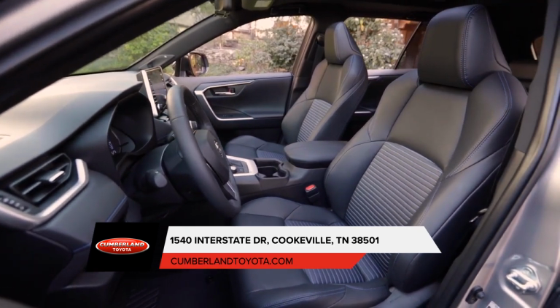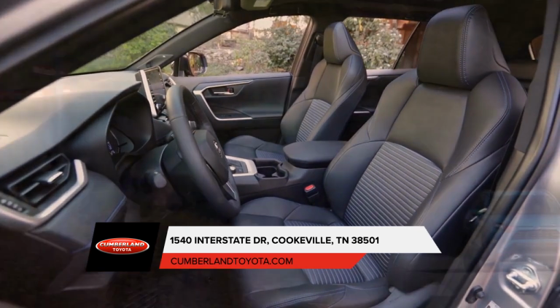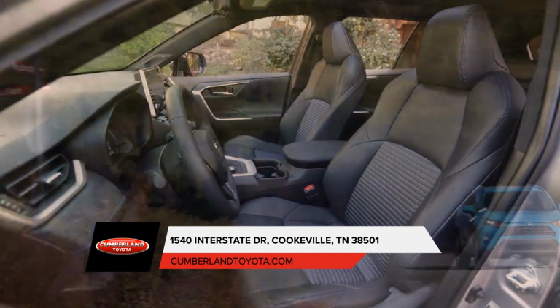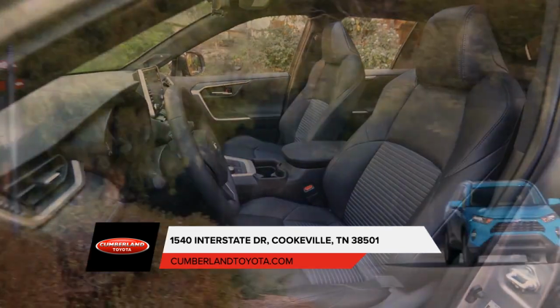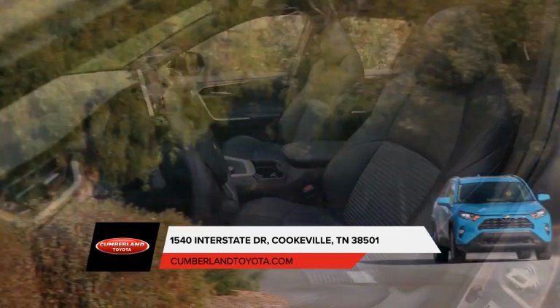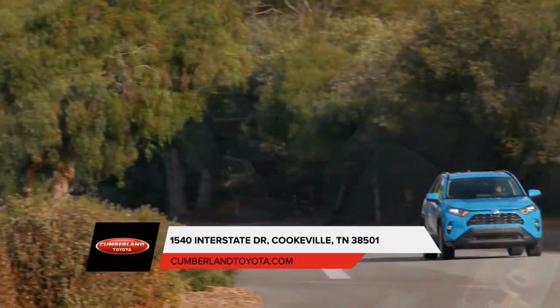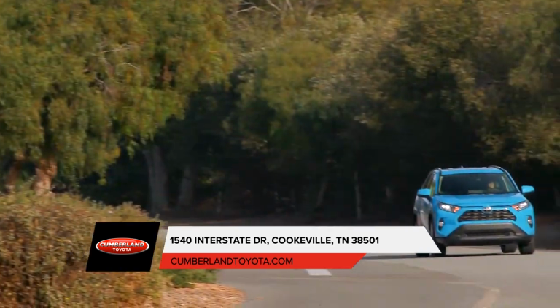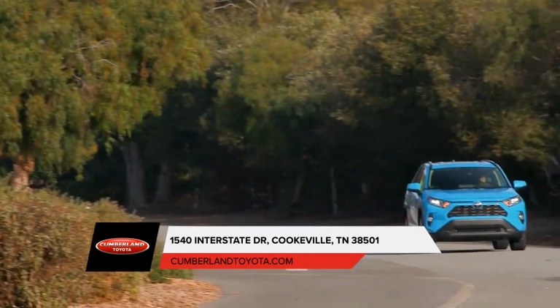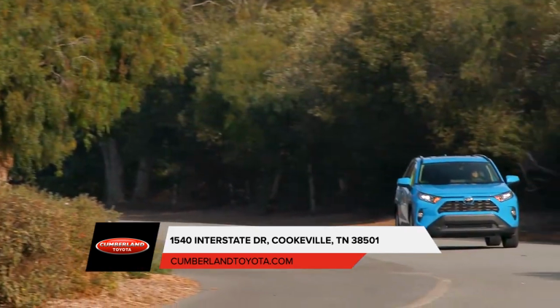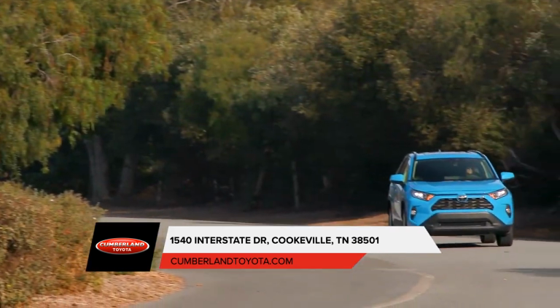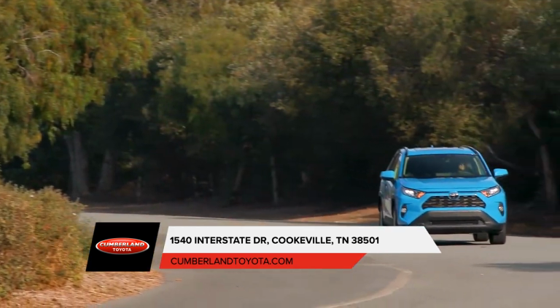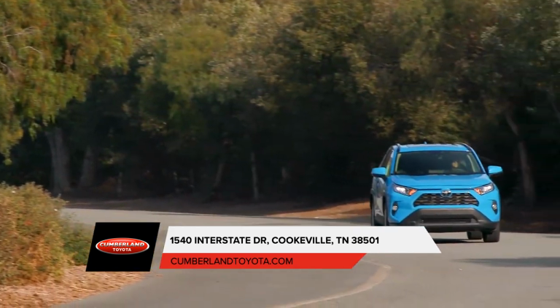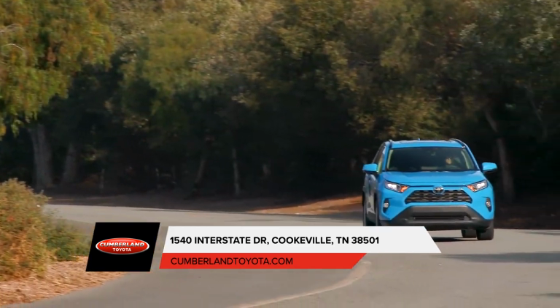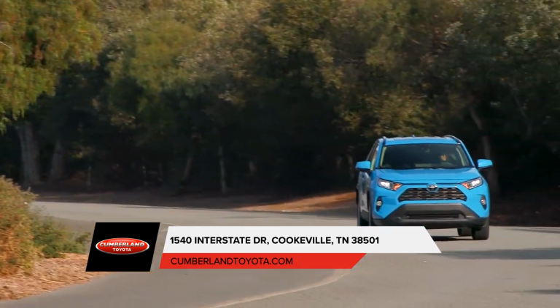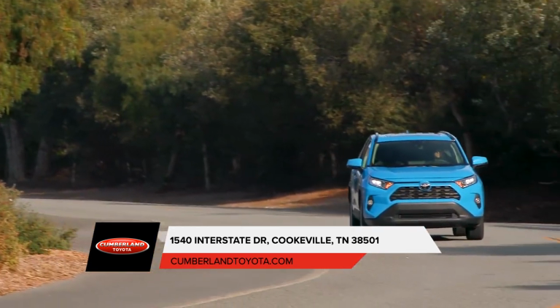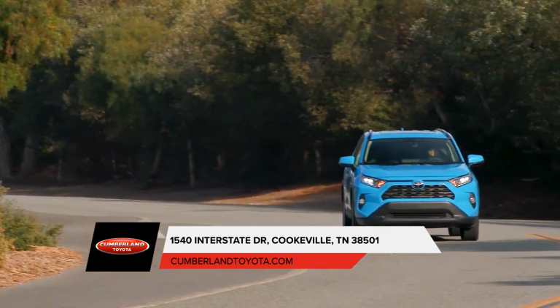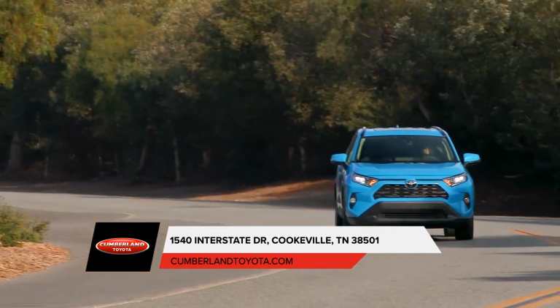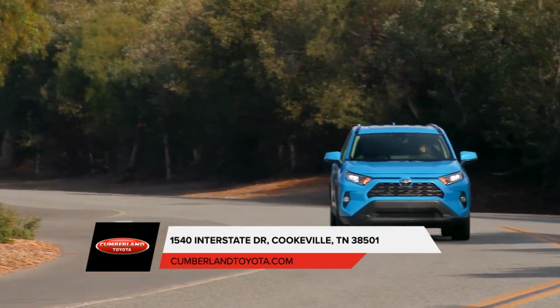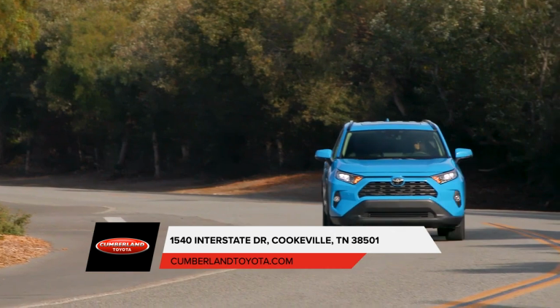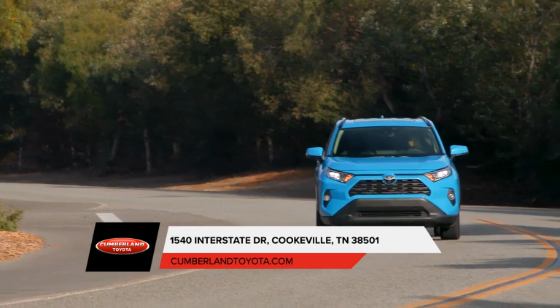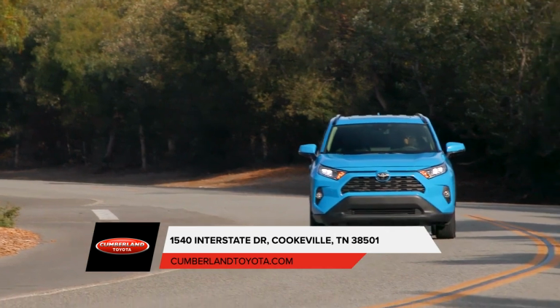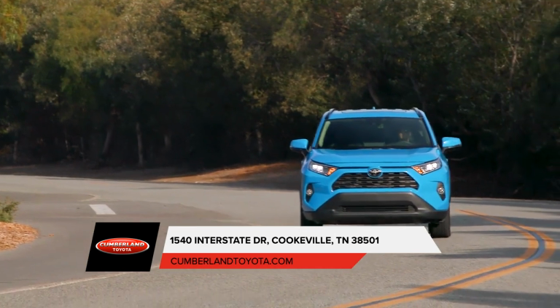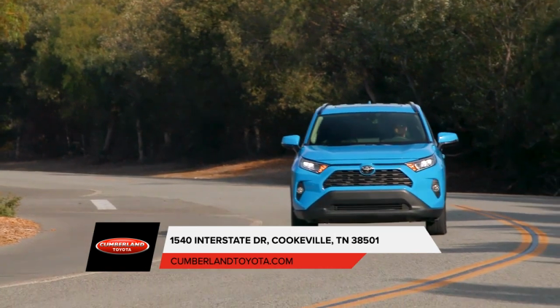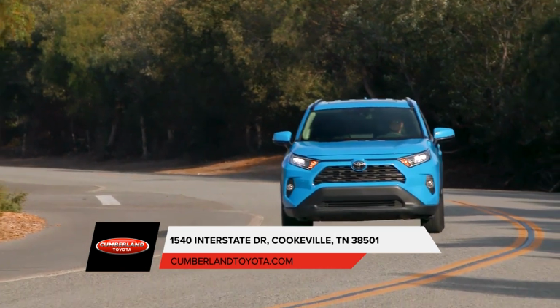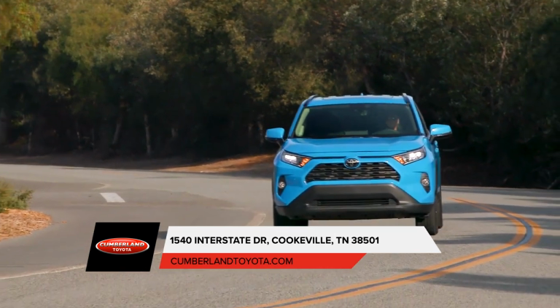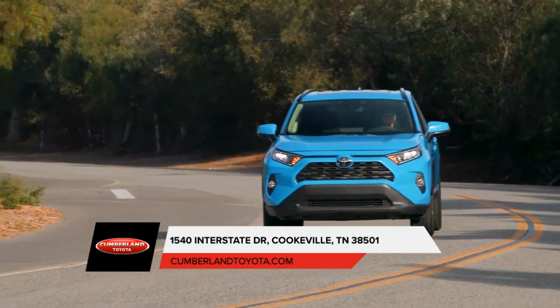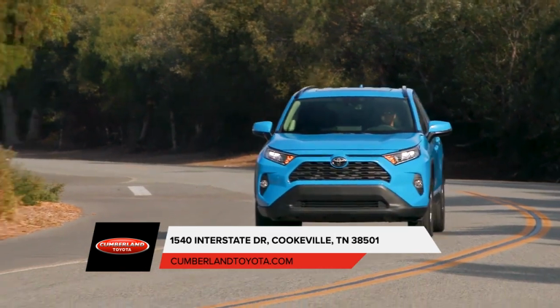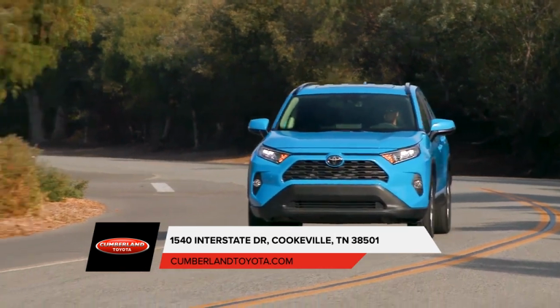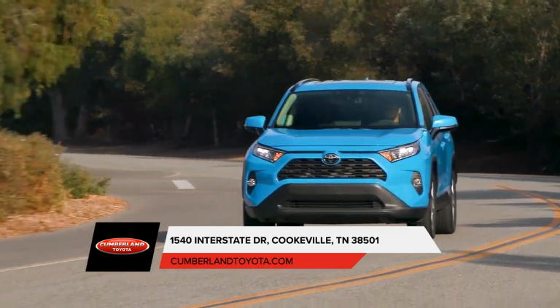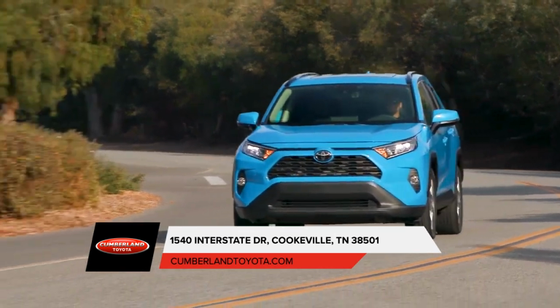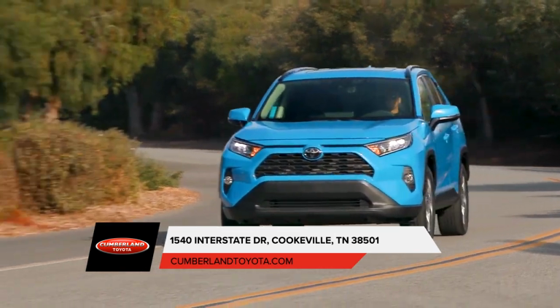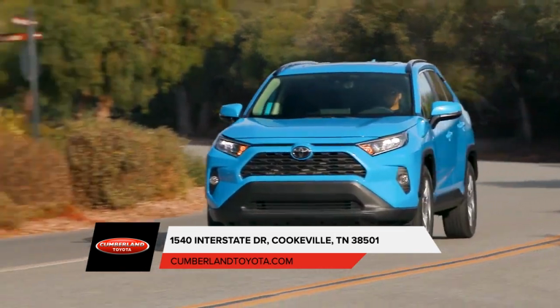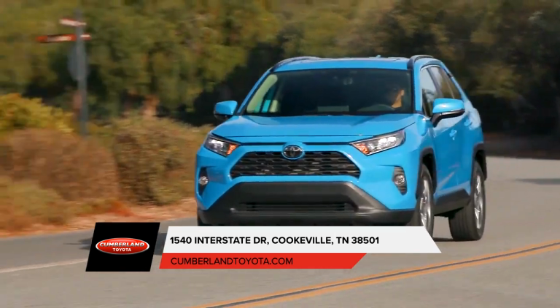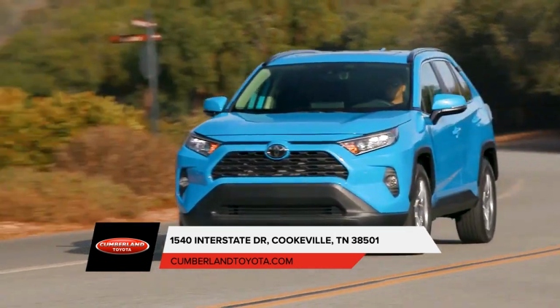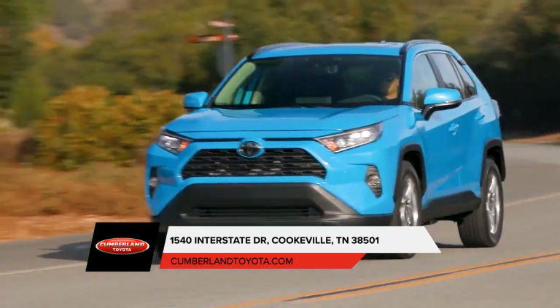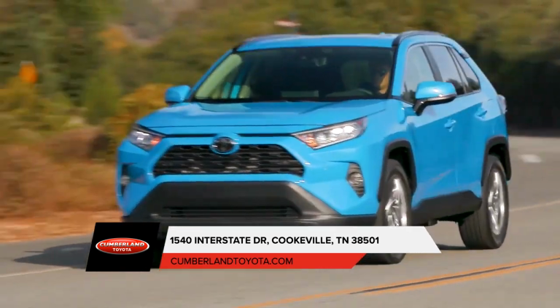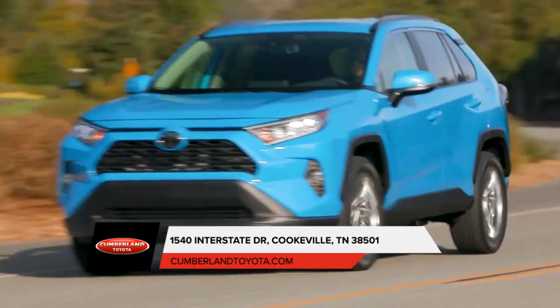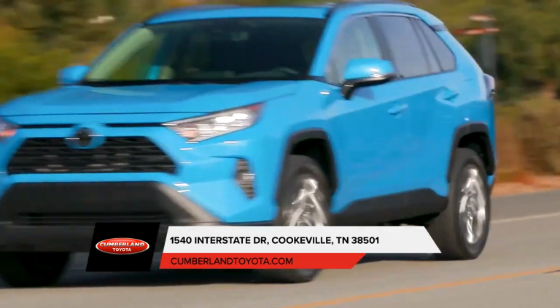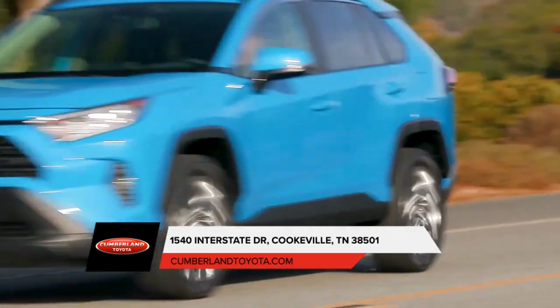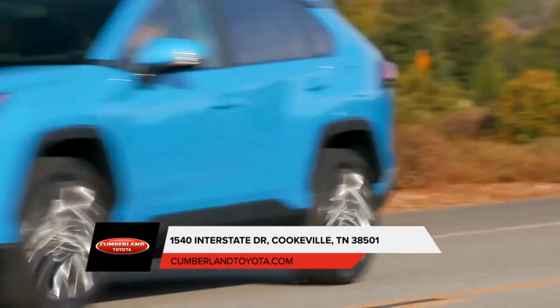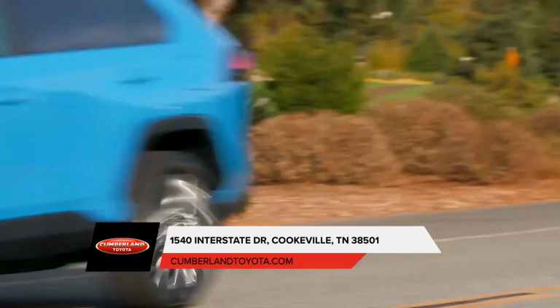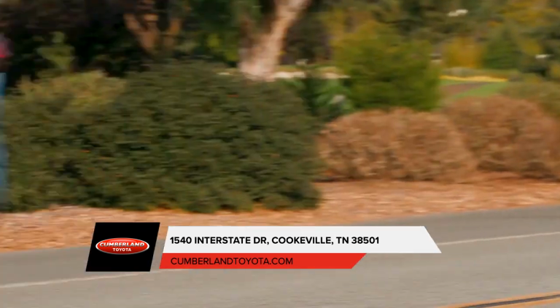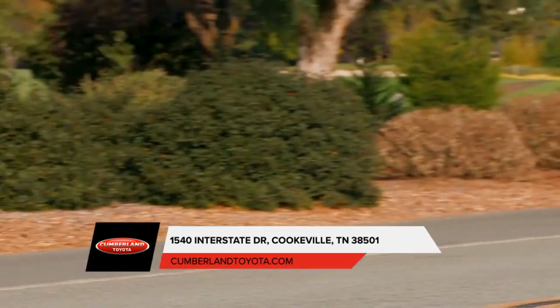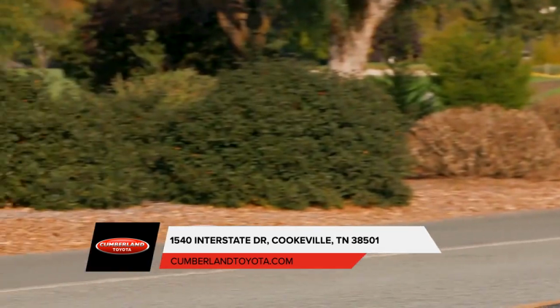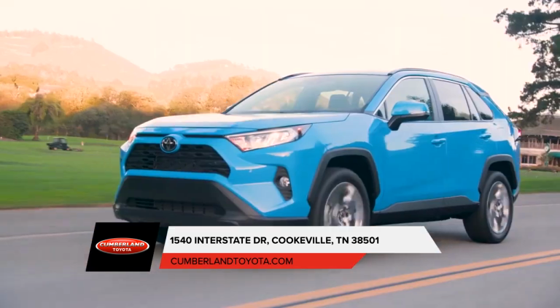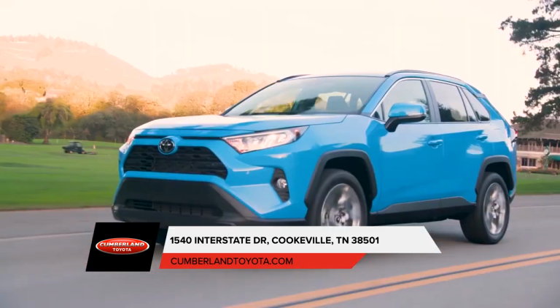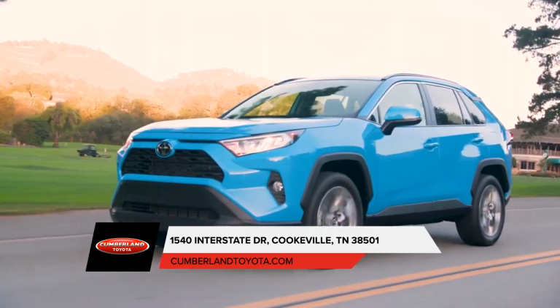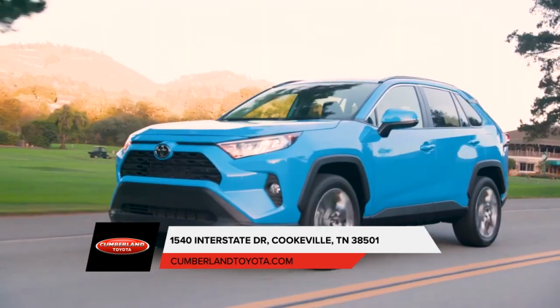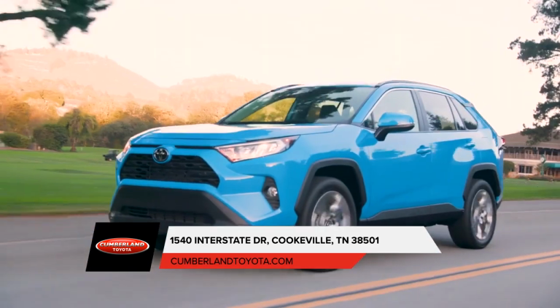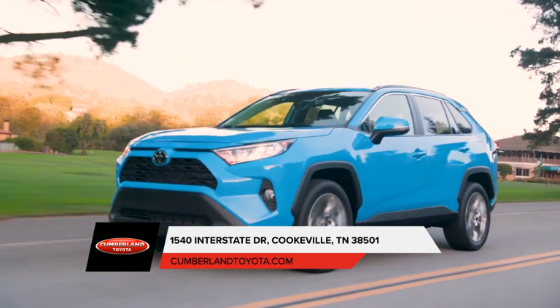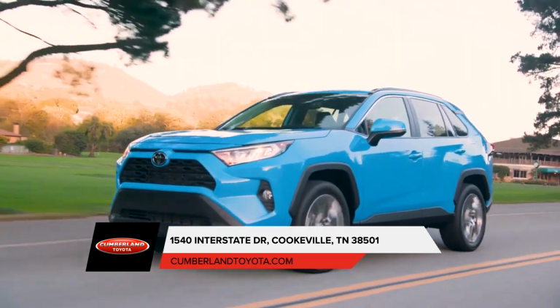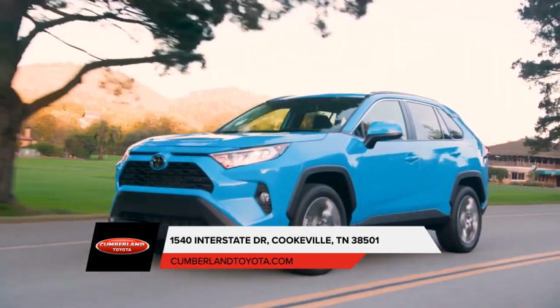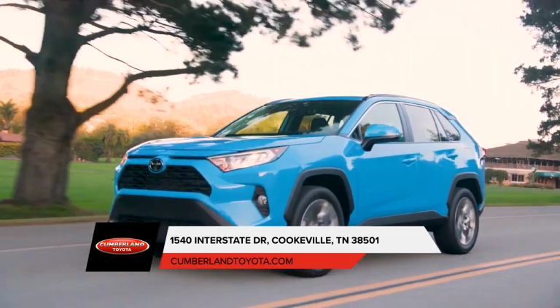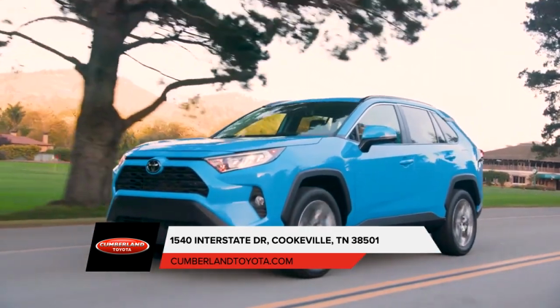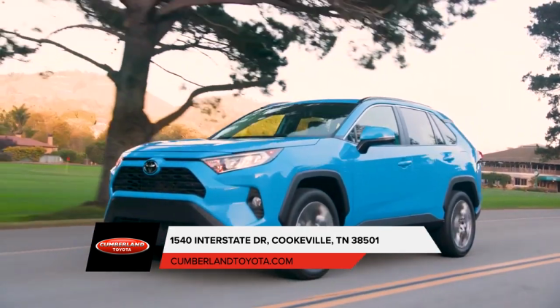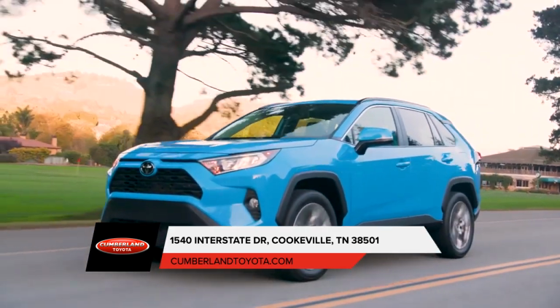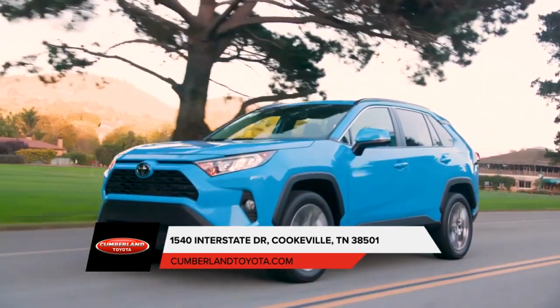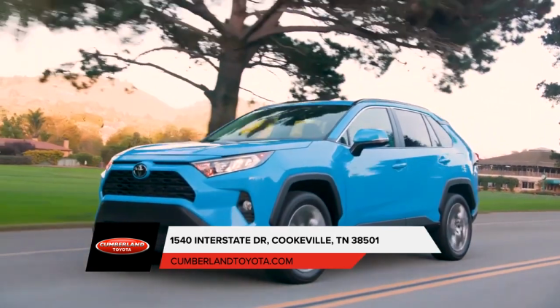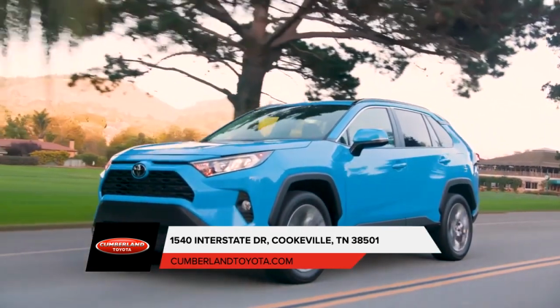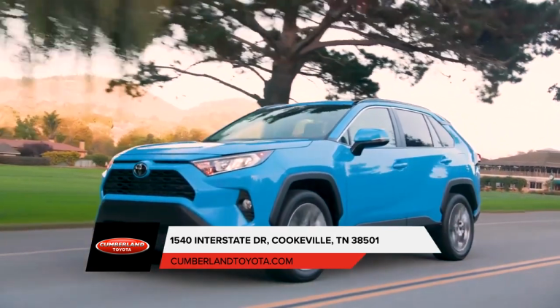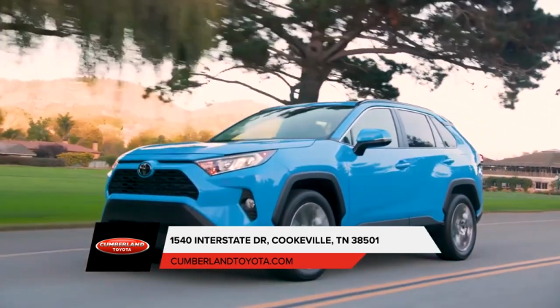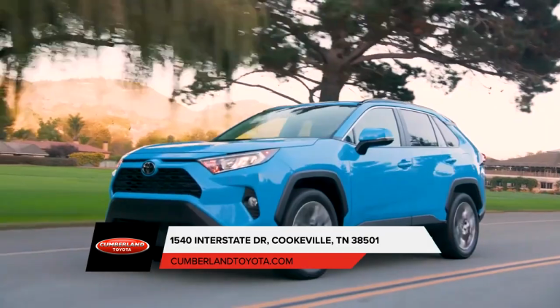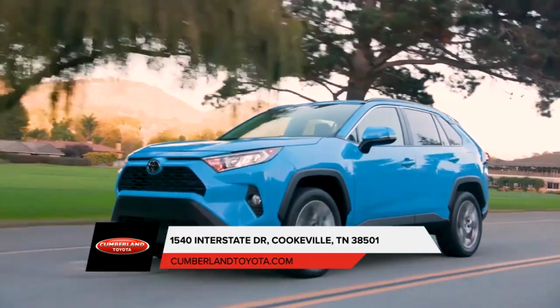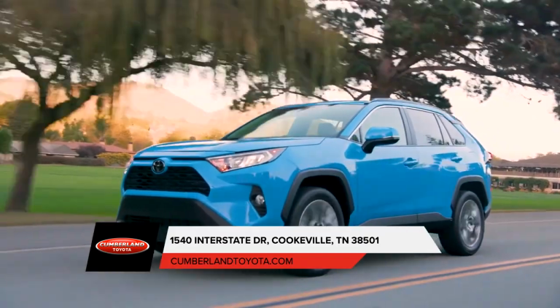With memory function — stop by our dealership today and check out these and many of the other unique features the Toyota RAV4 has to offer.